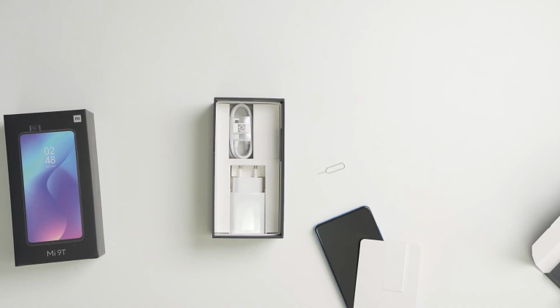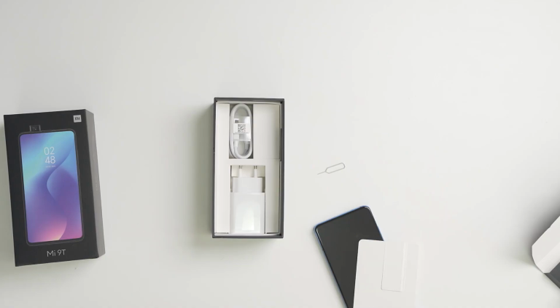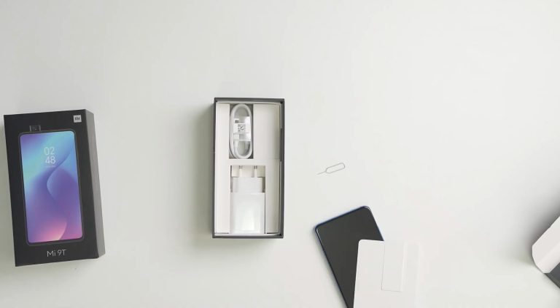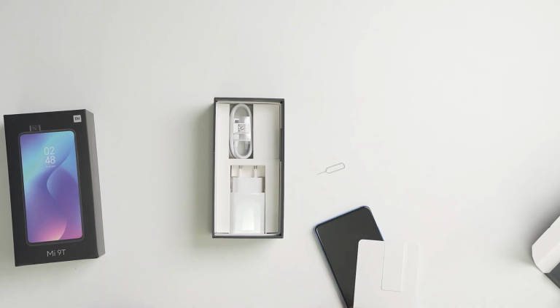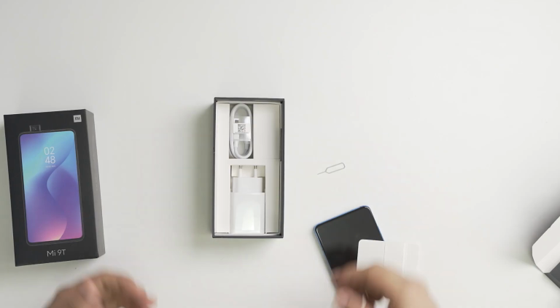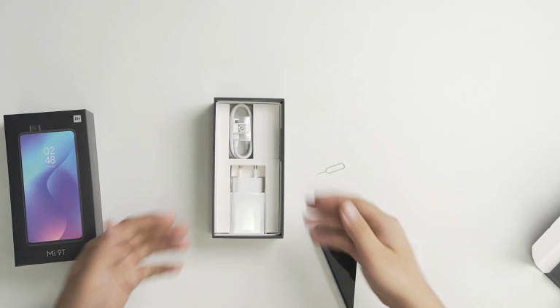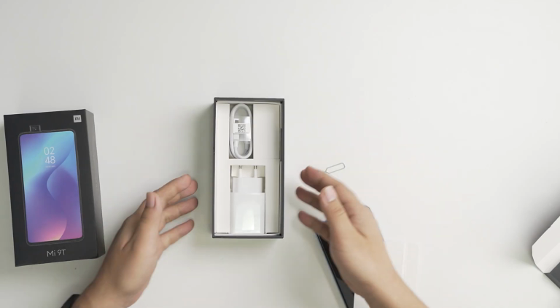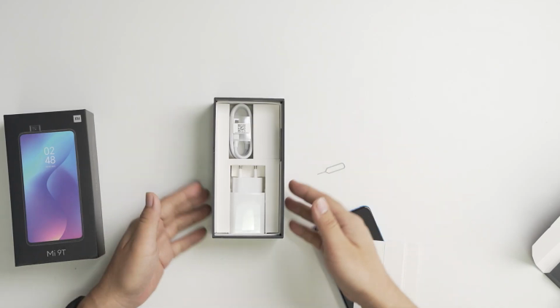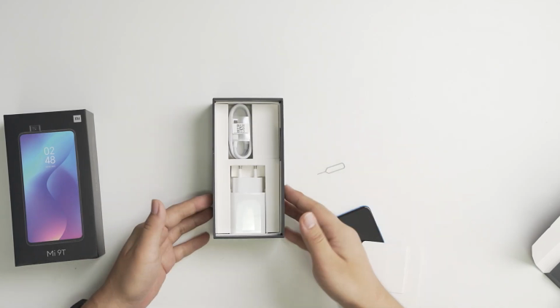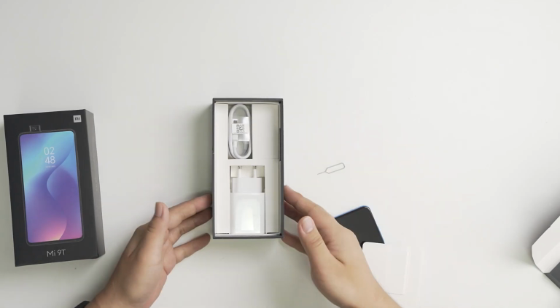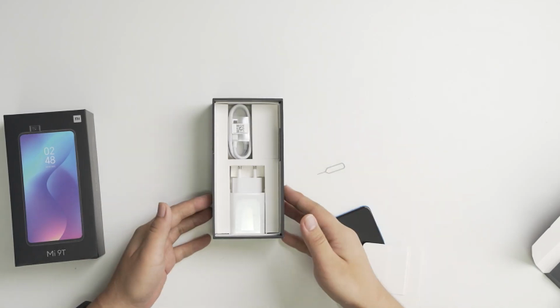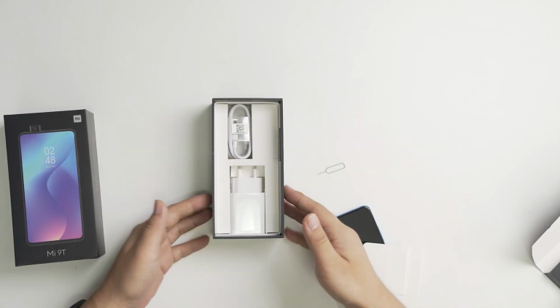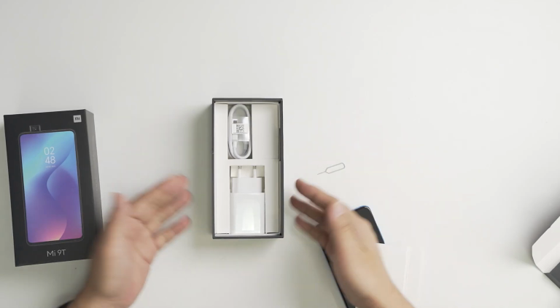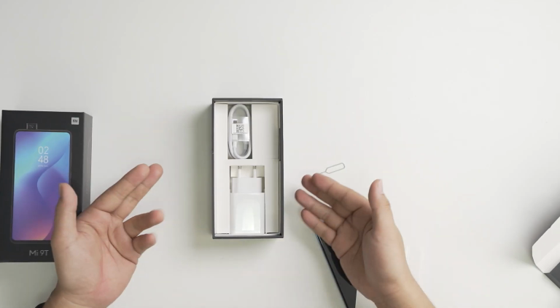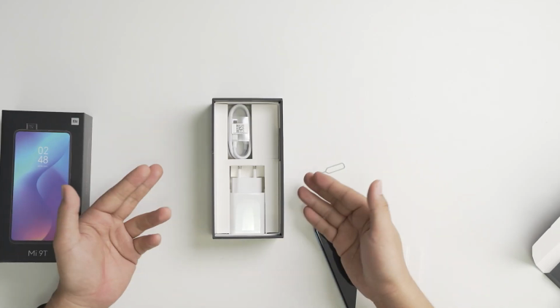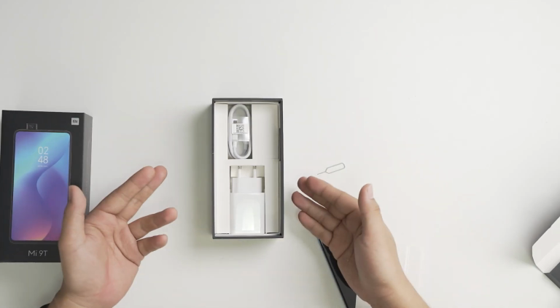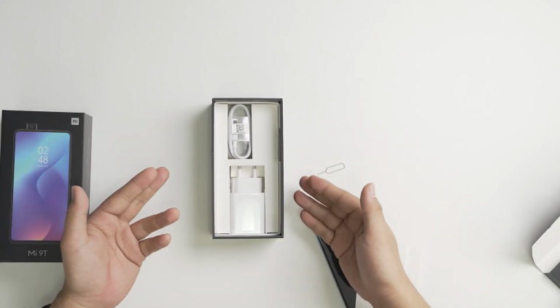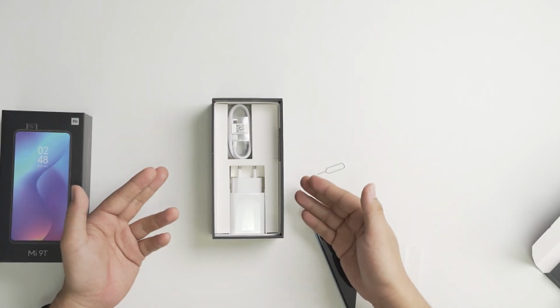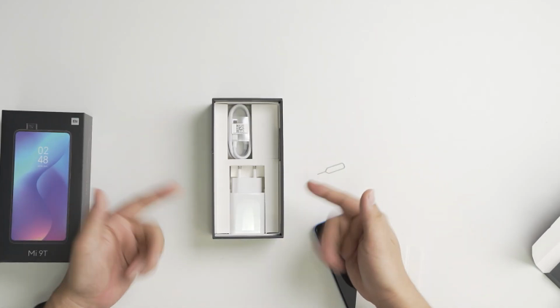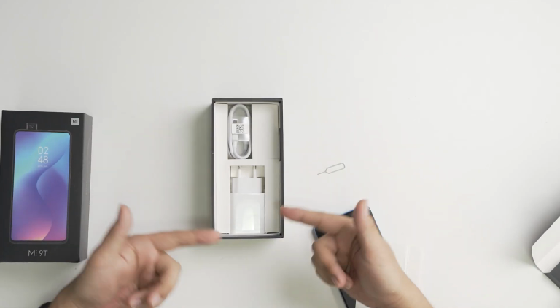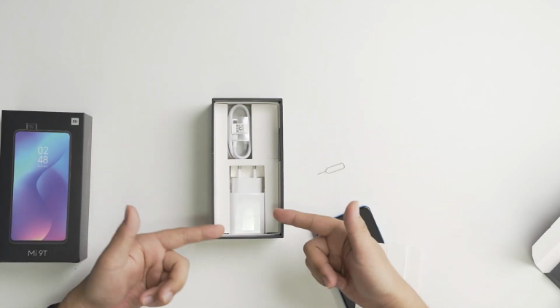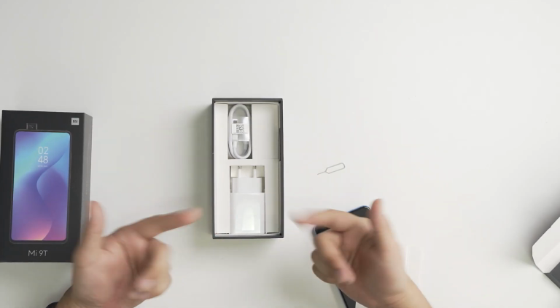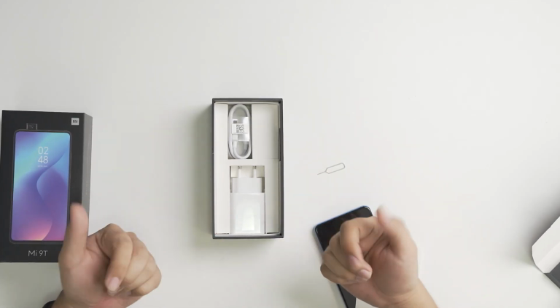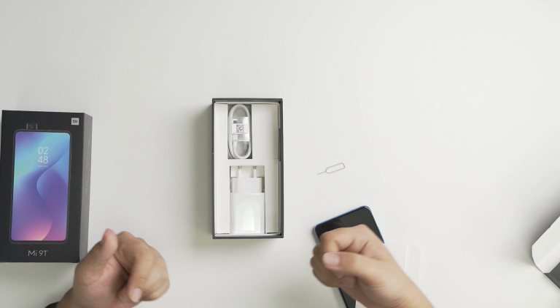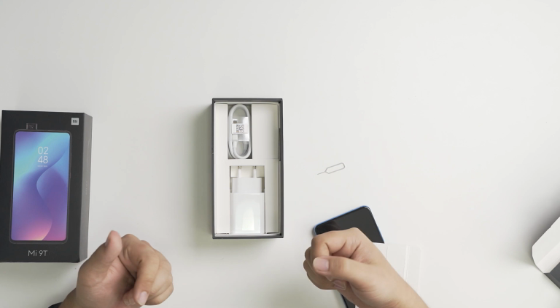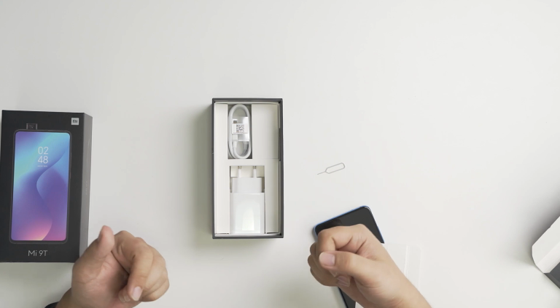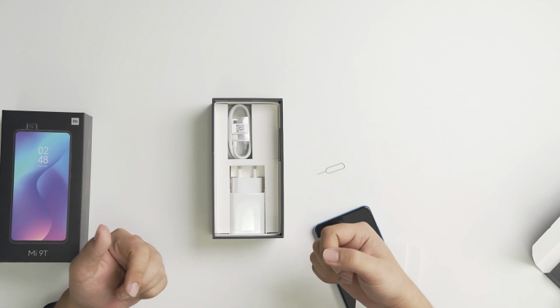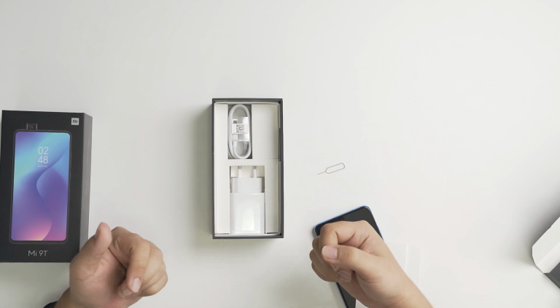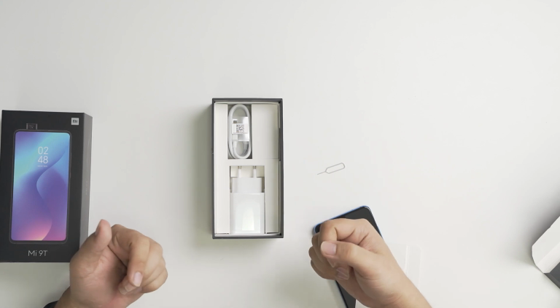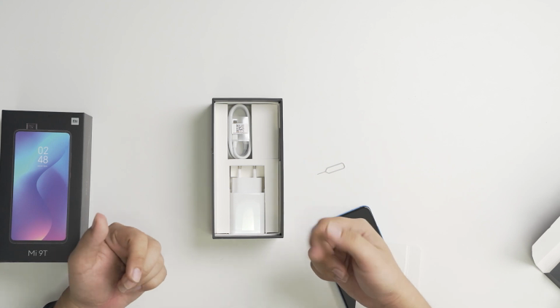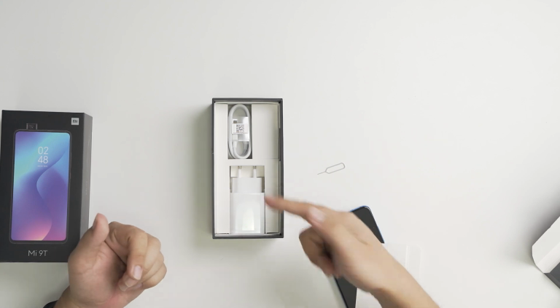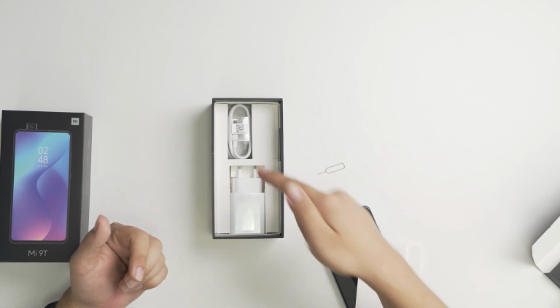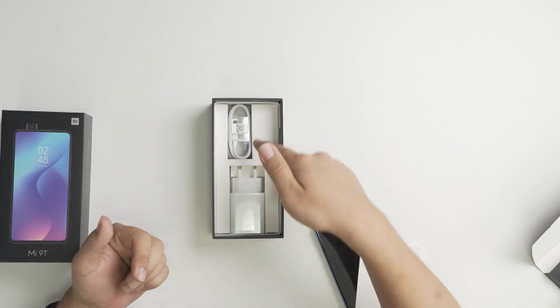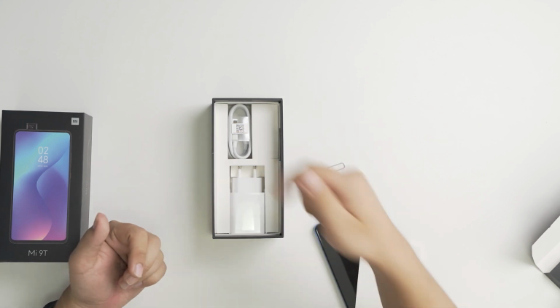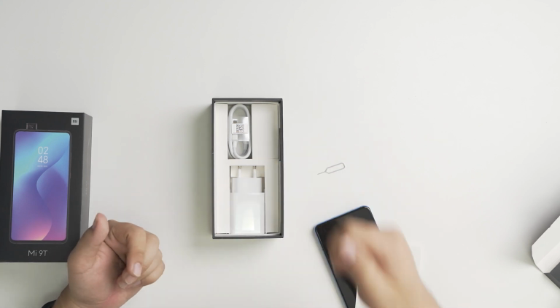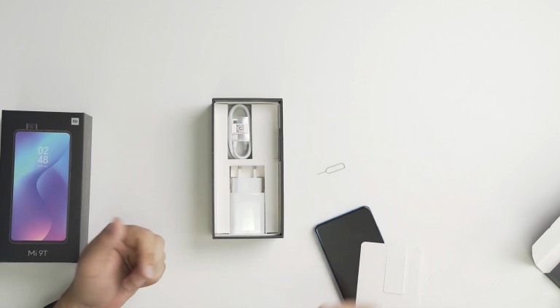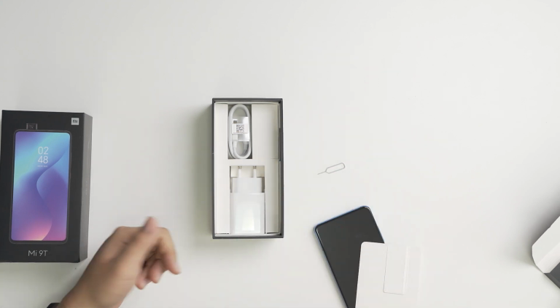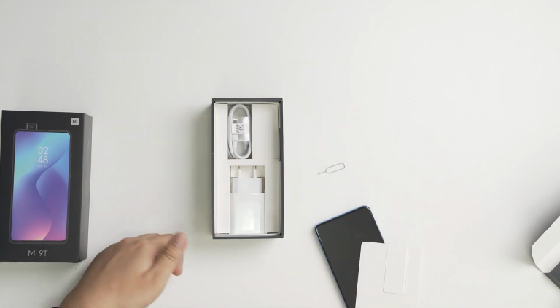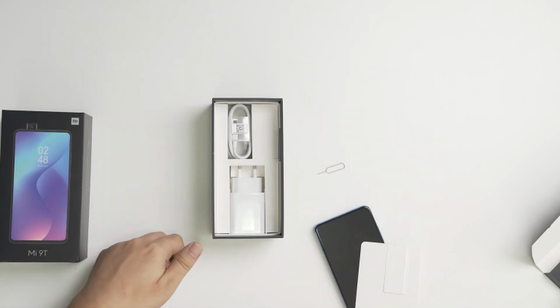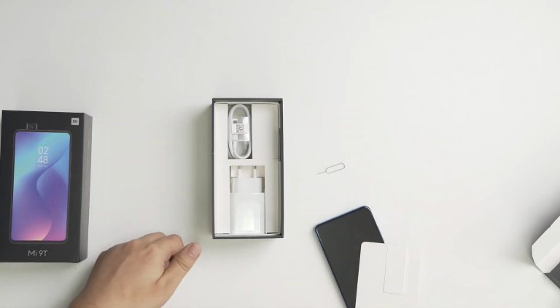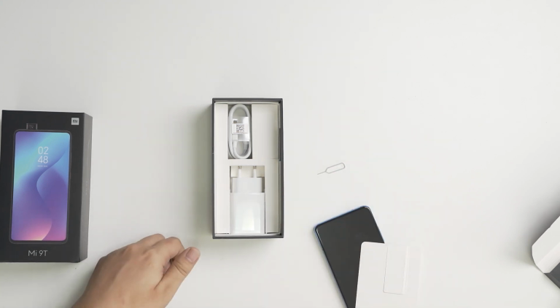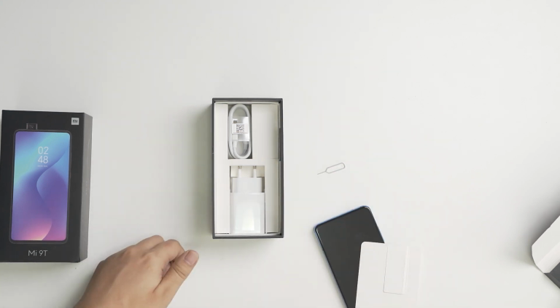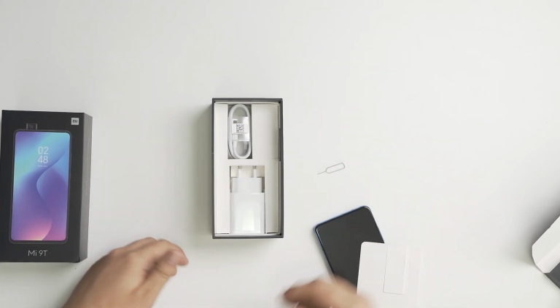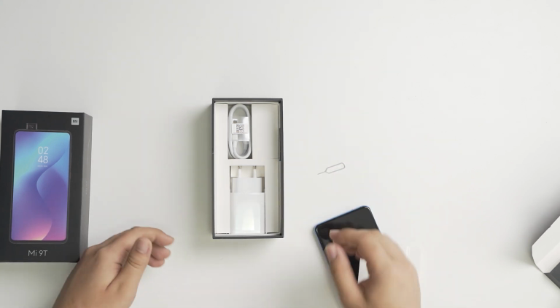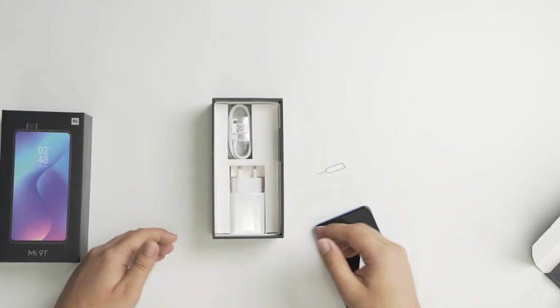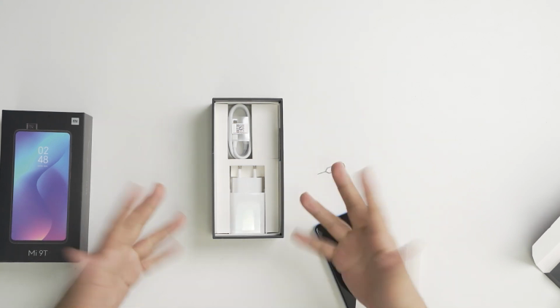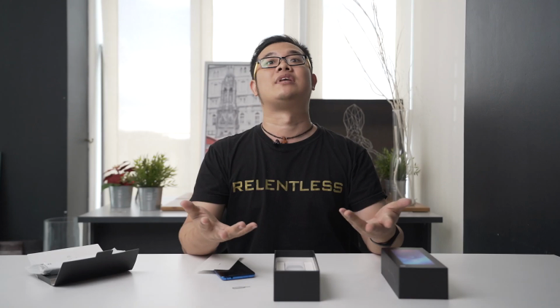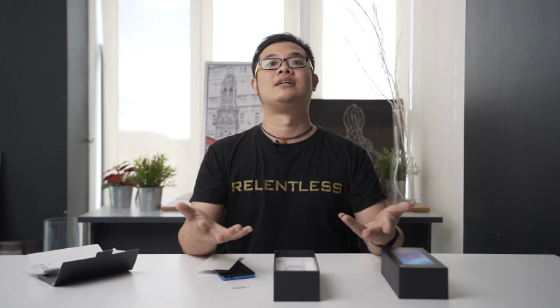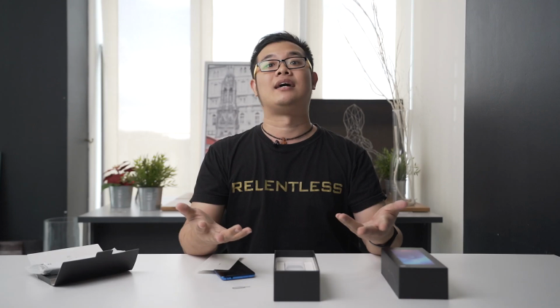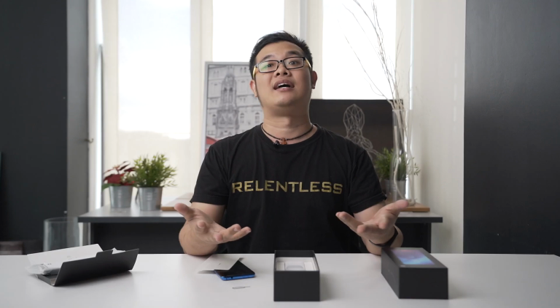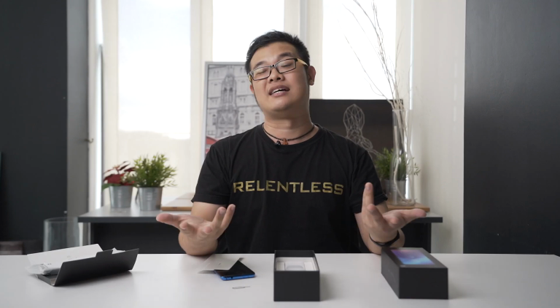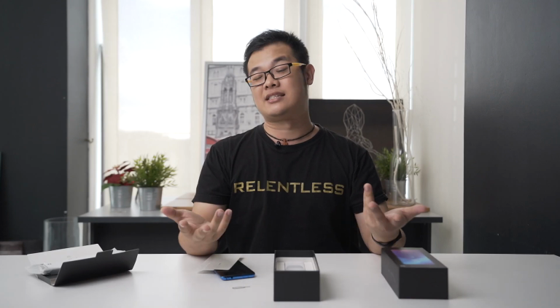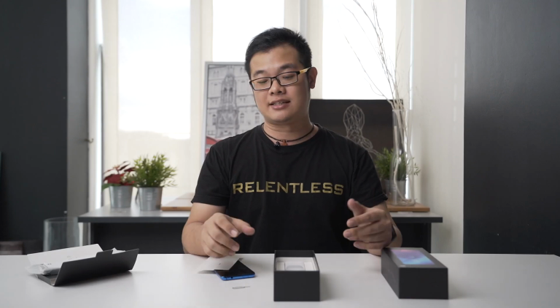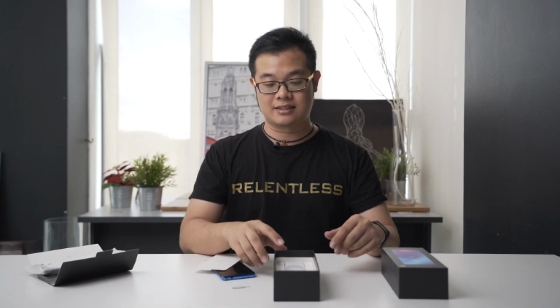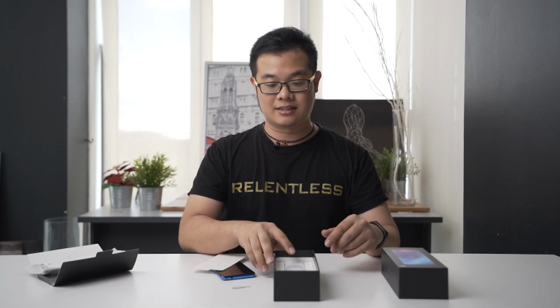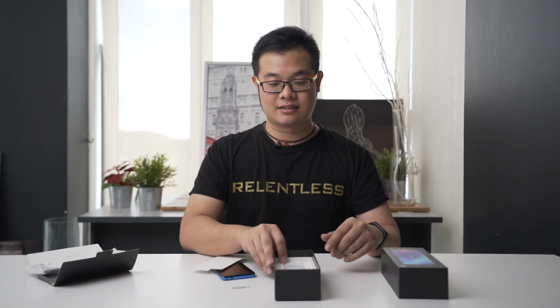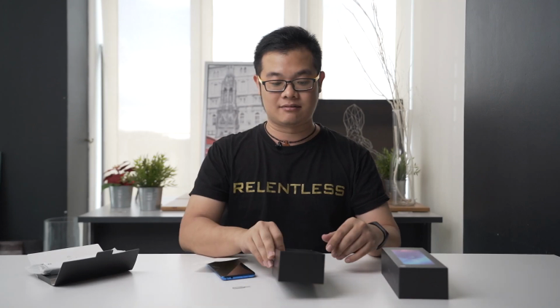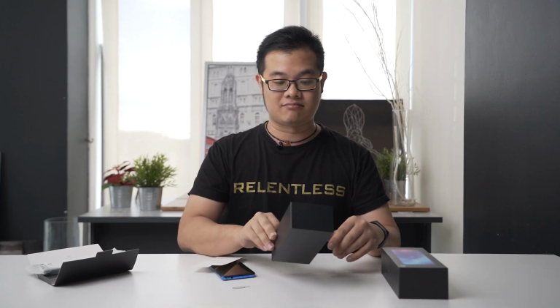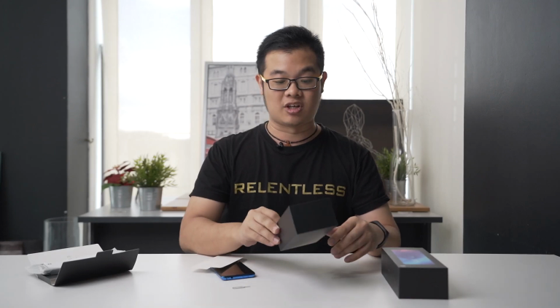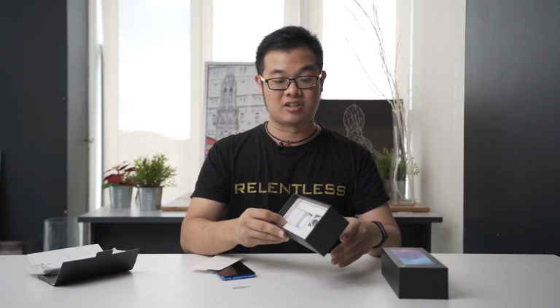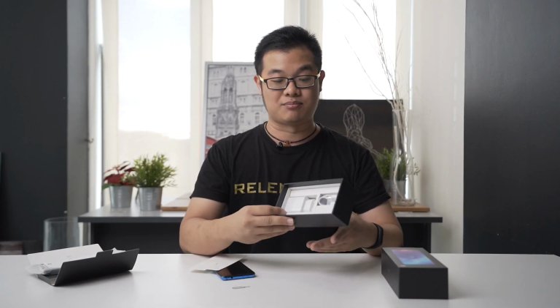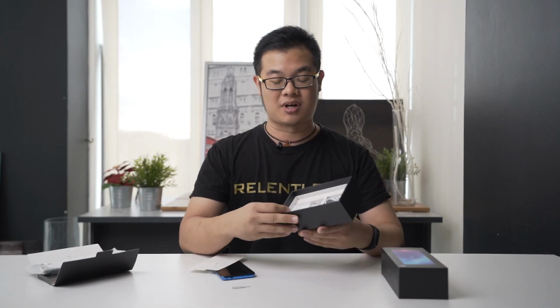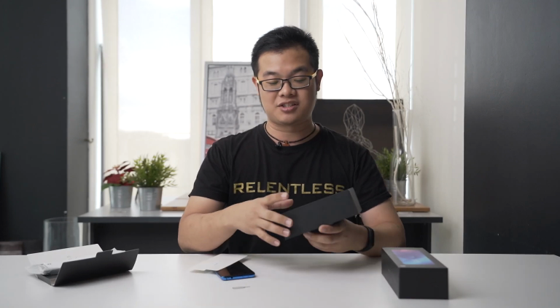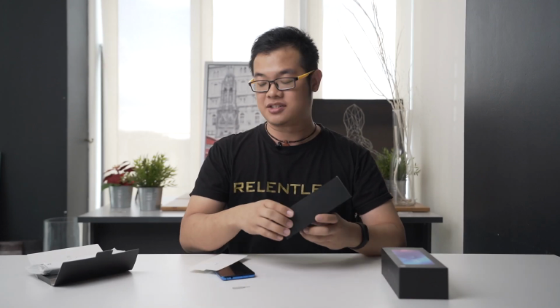Checking the rest of the box, it has the charger and the cable. And yeah, that's it. Nothing much.